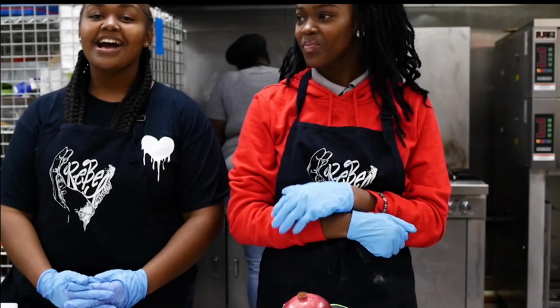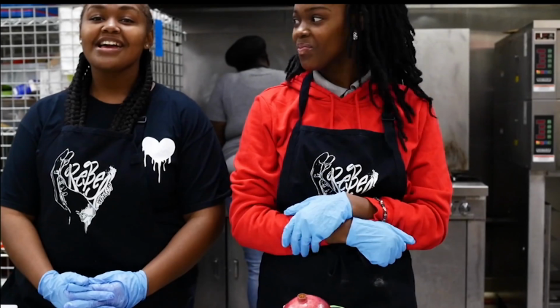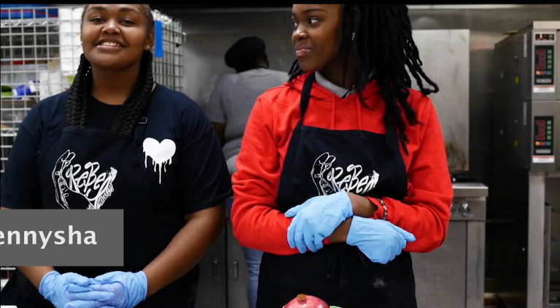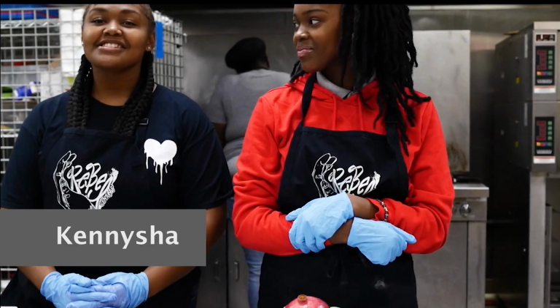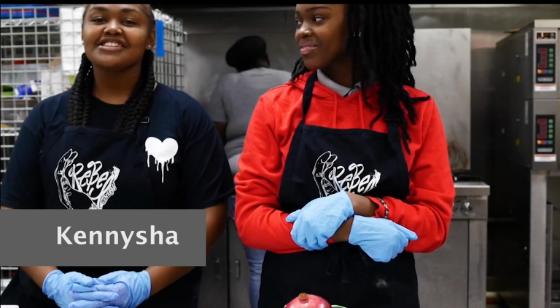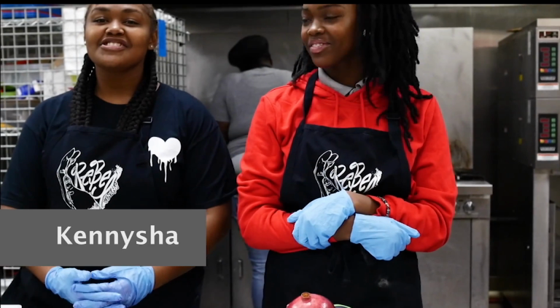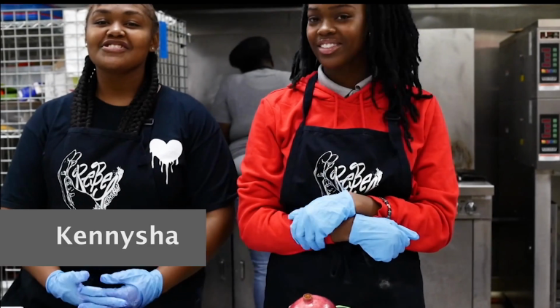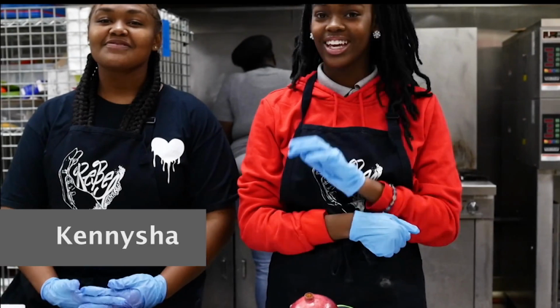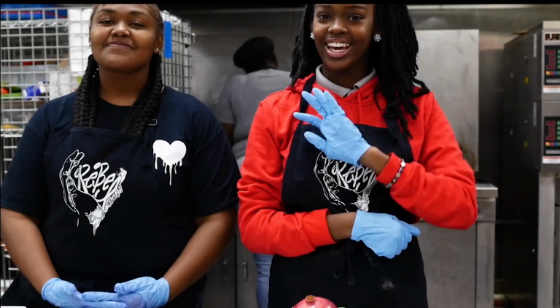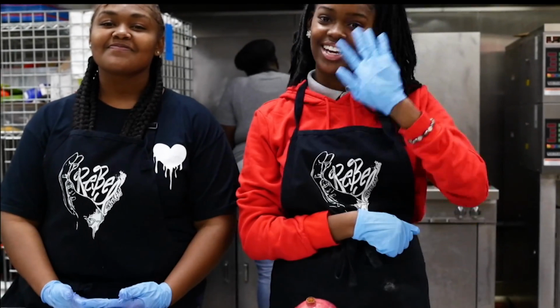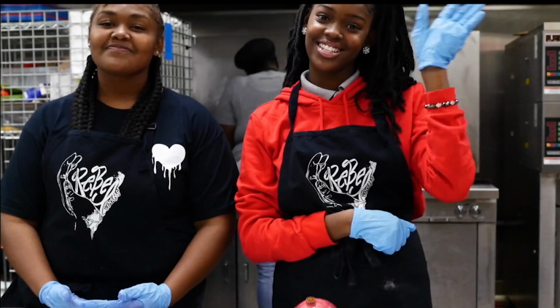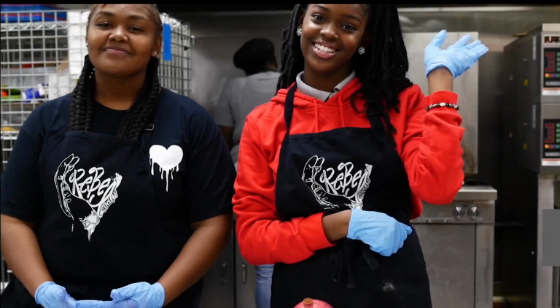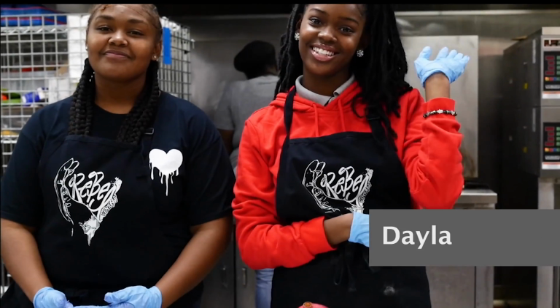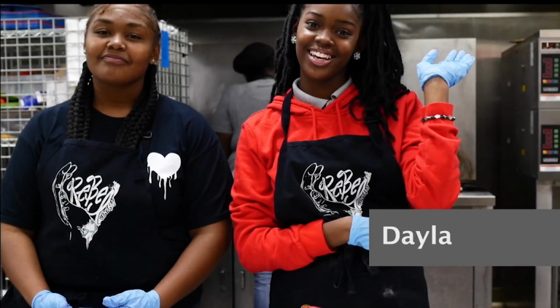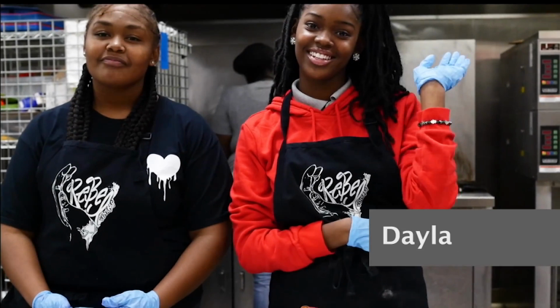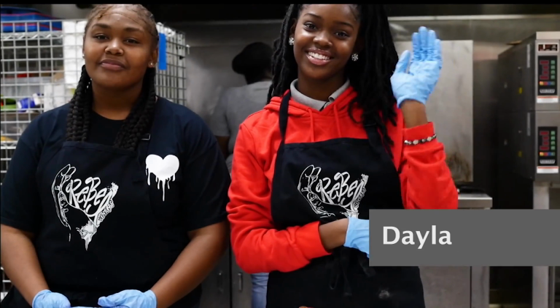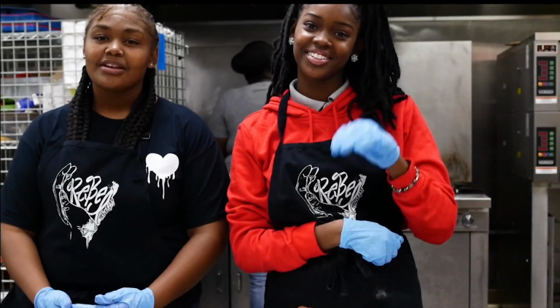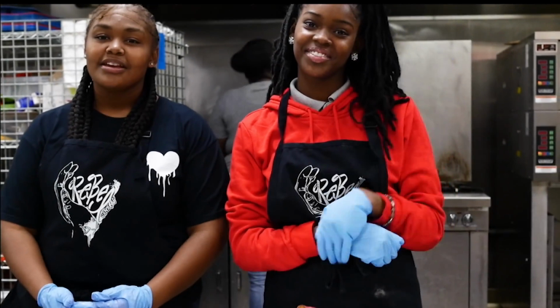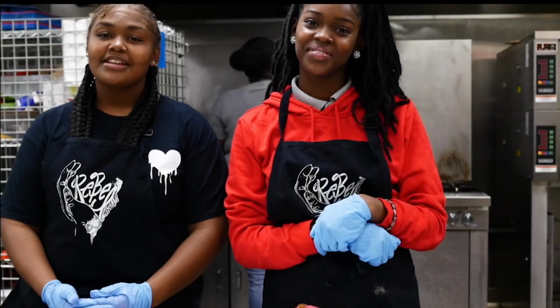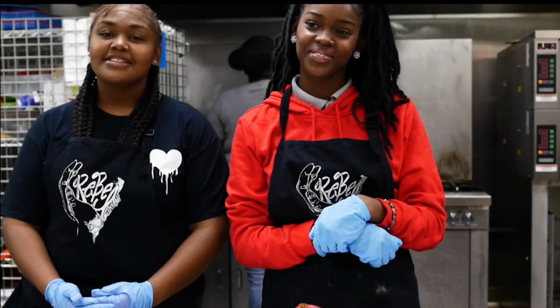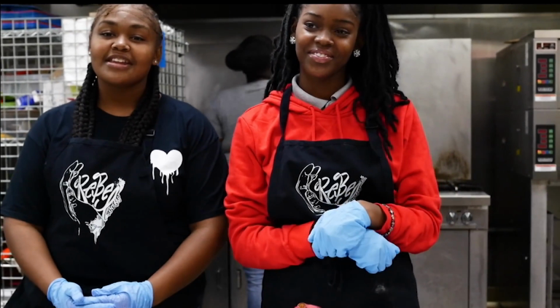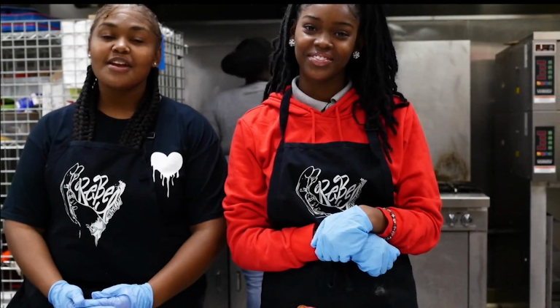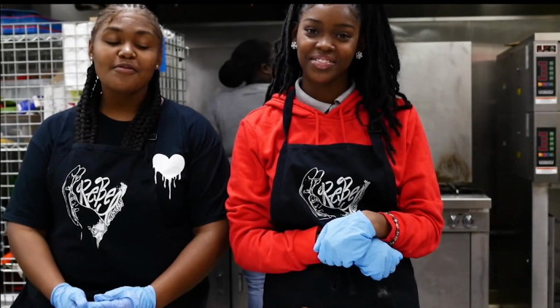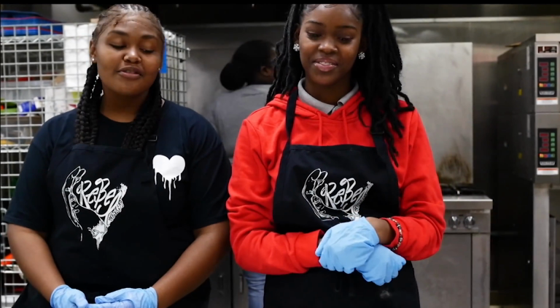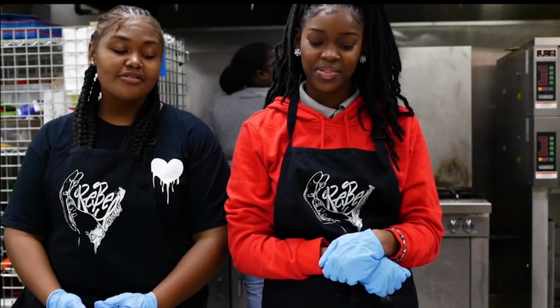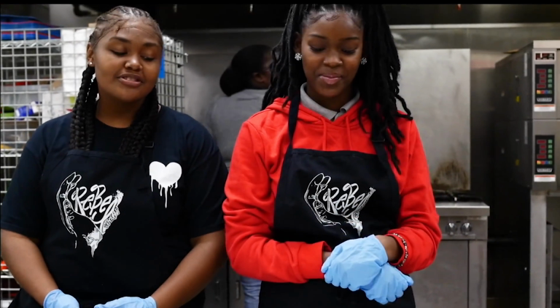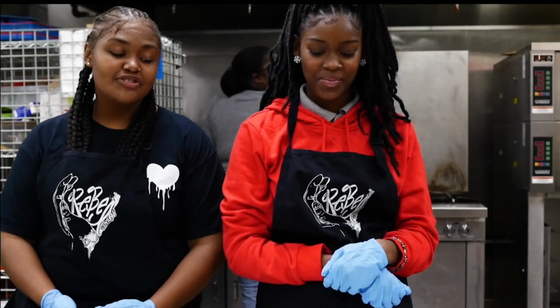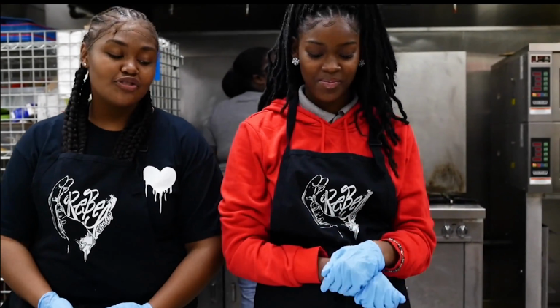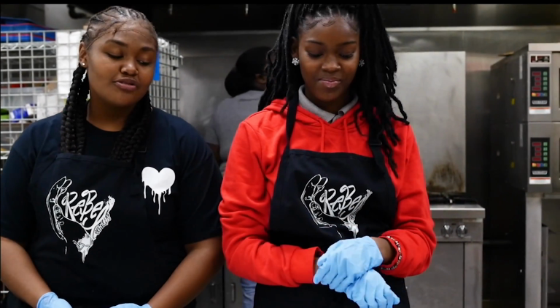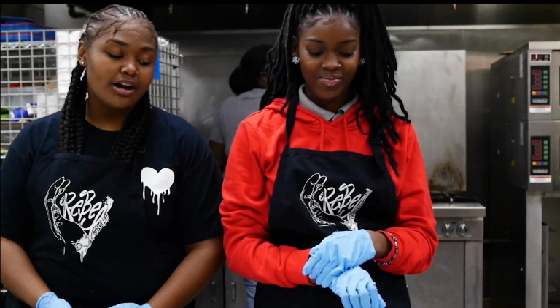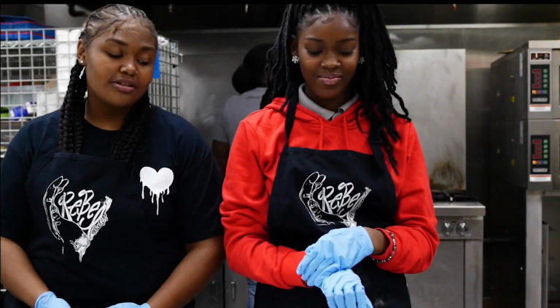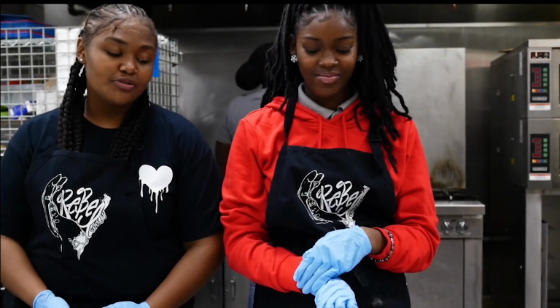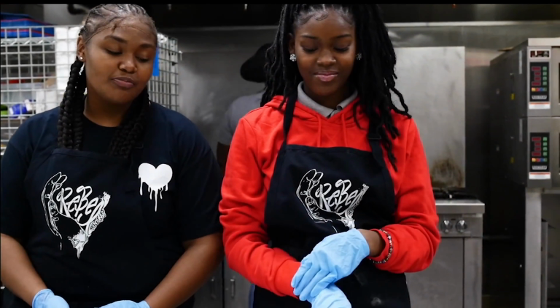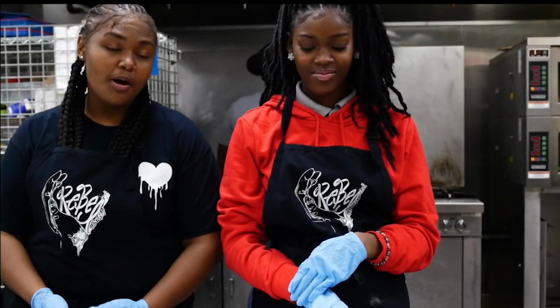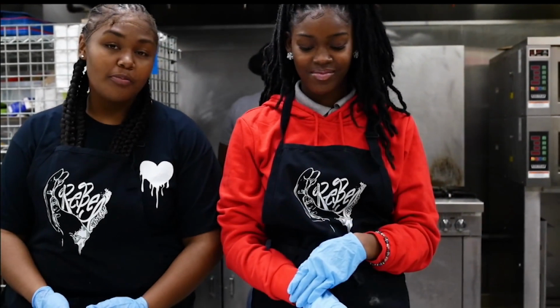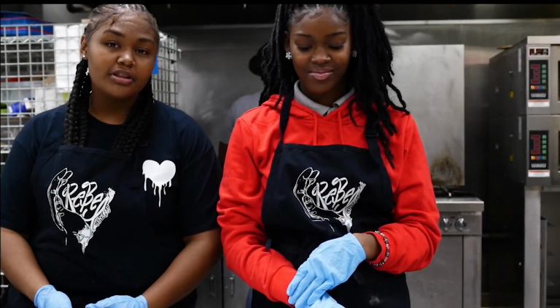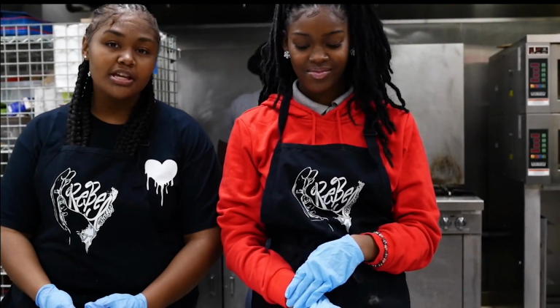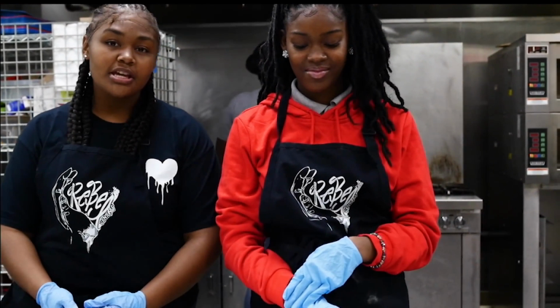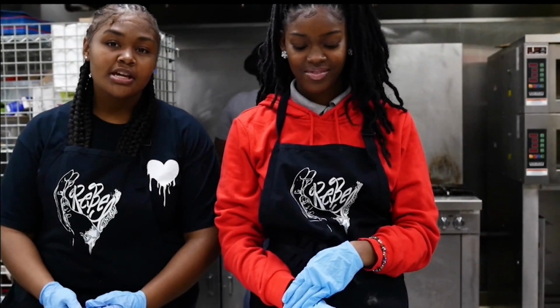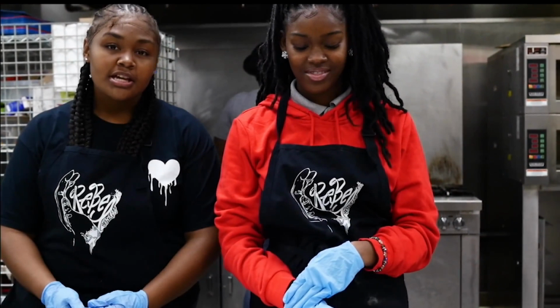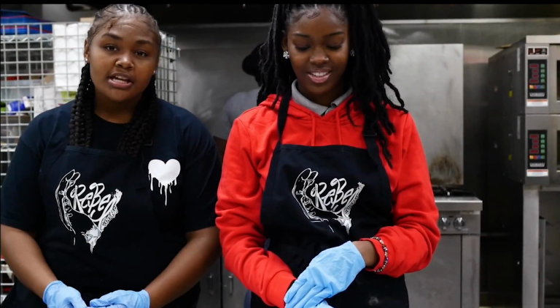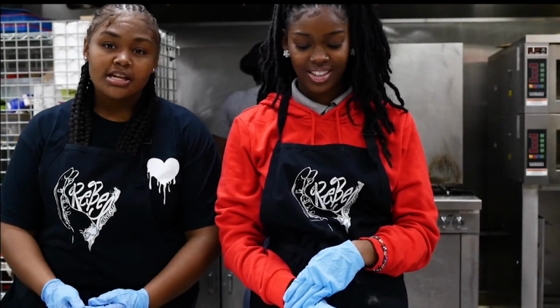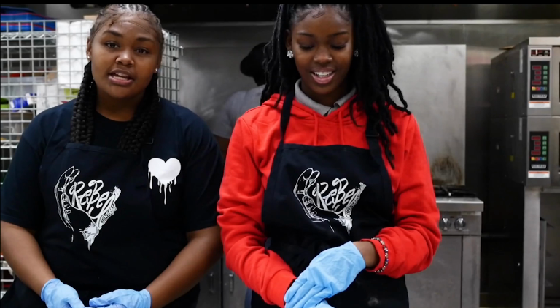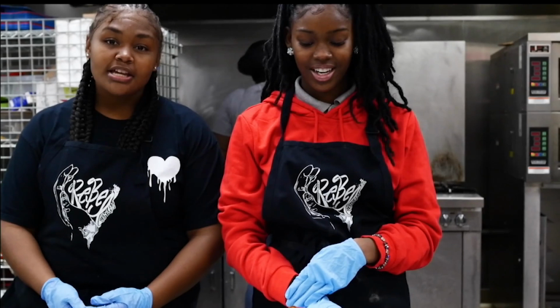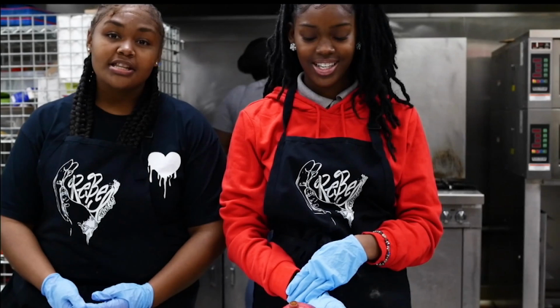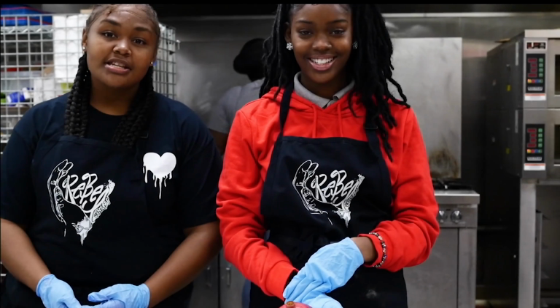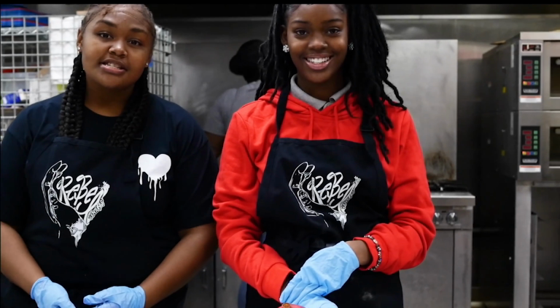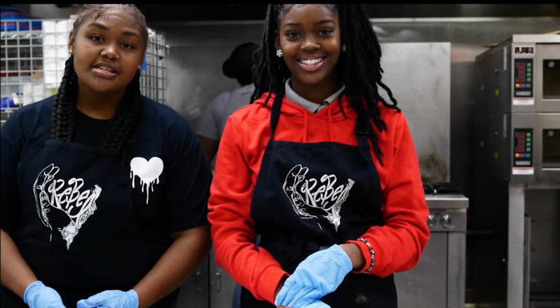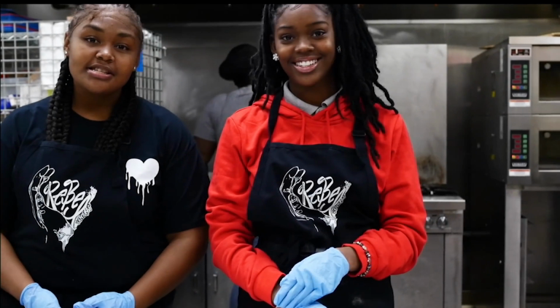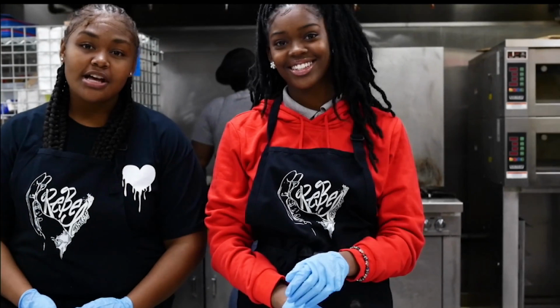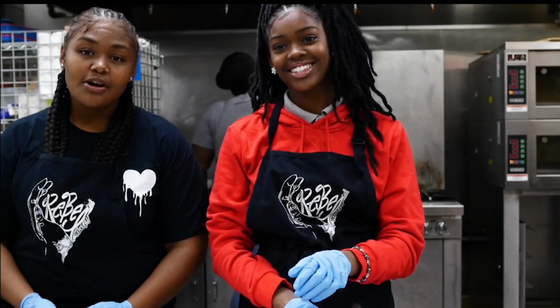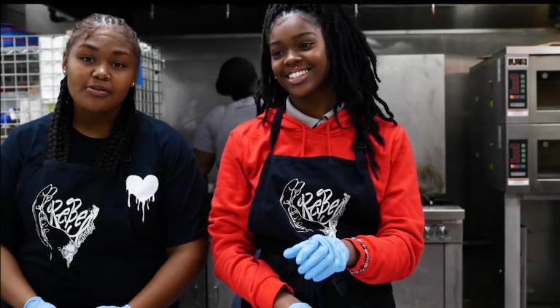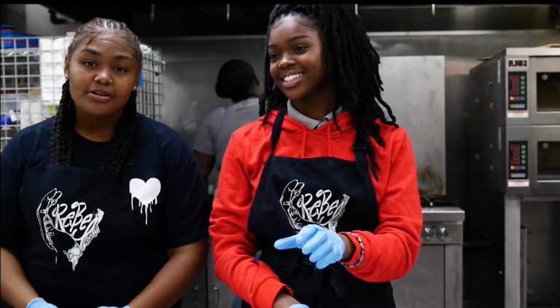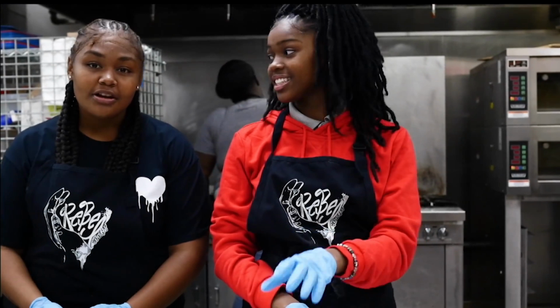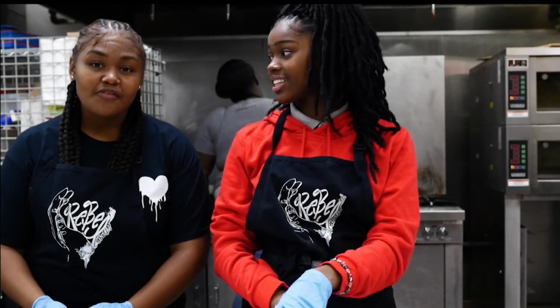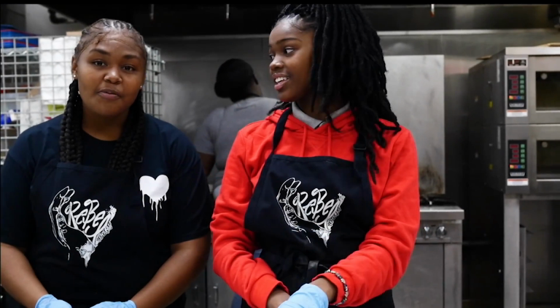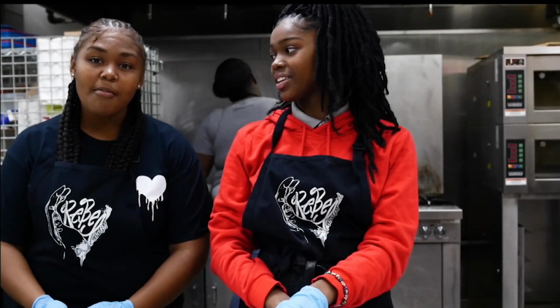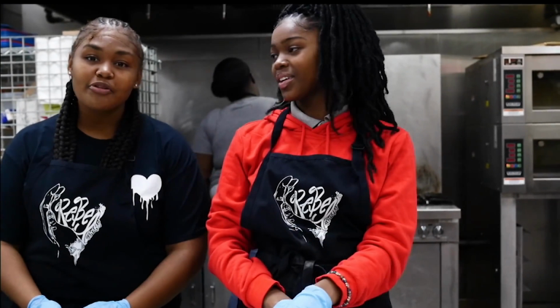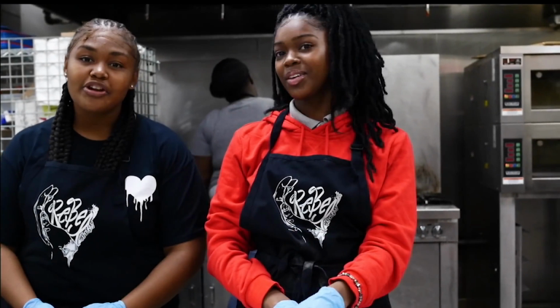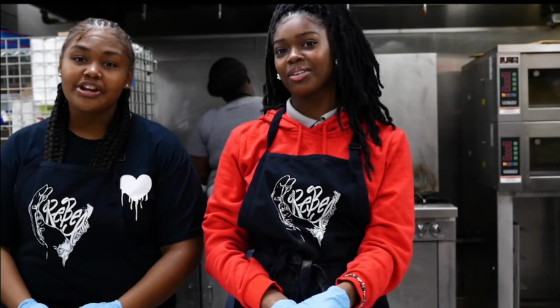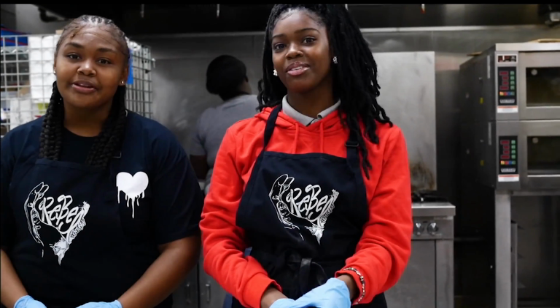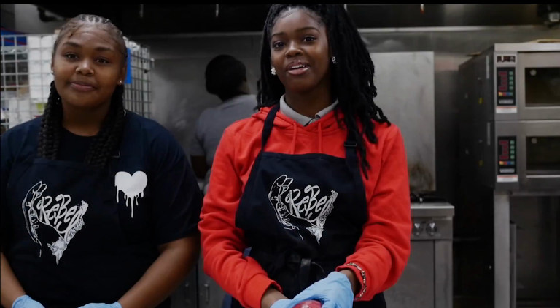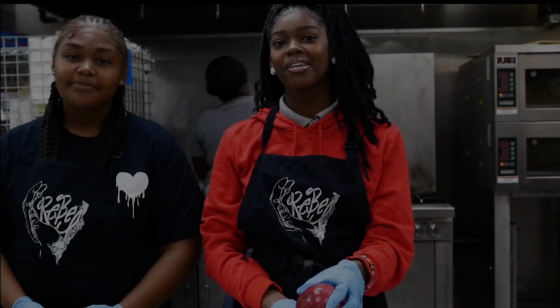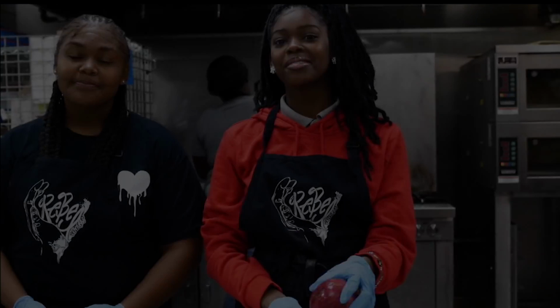Hey guys, it's Meech. Hey guys, it's Taylor. And today we're going to show you how to properly cut the seeds out of the common berries, y'all.